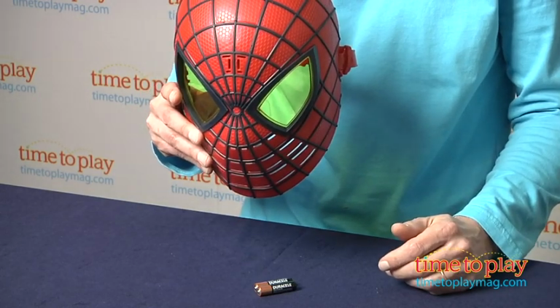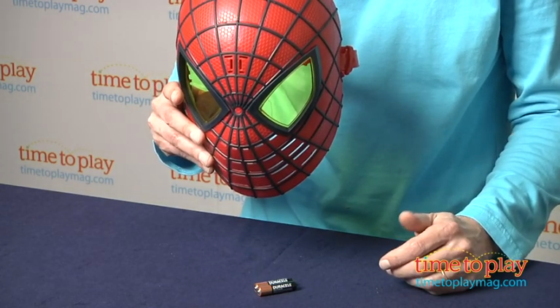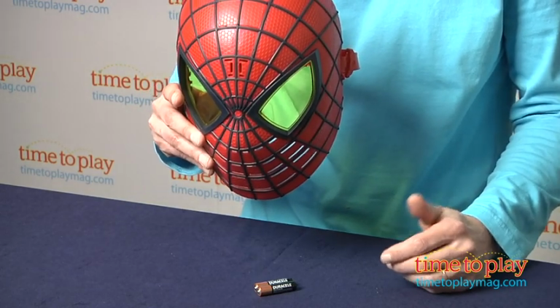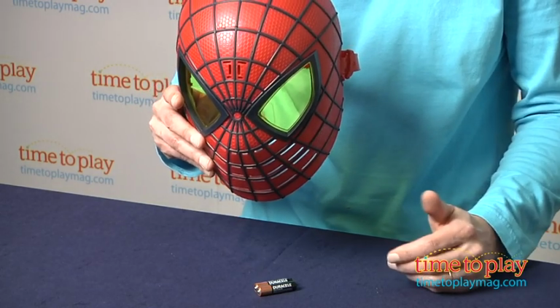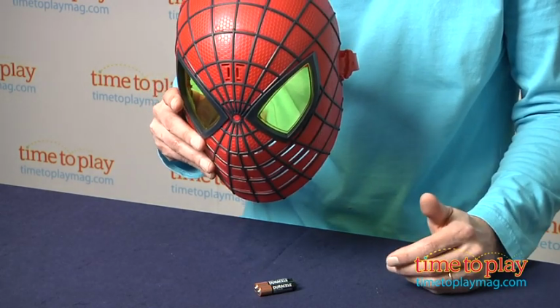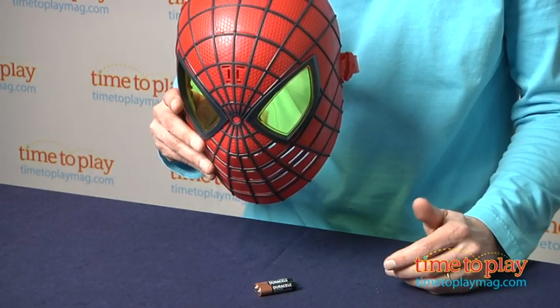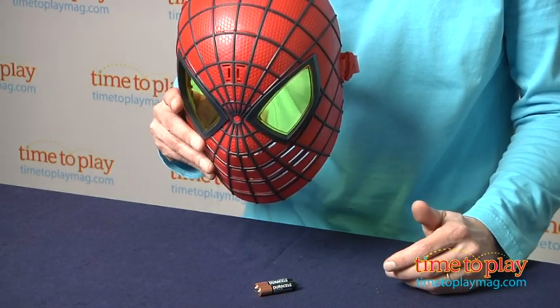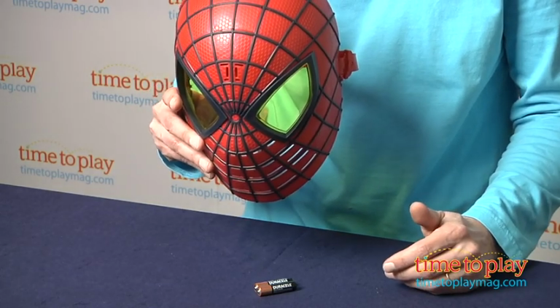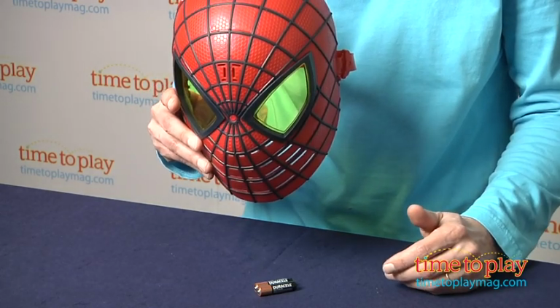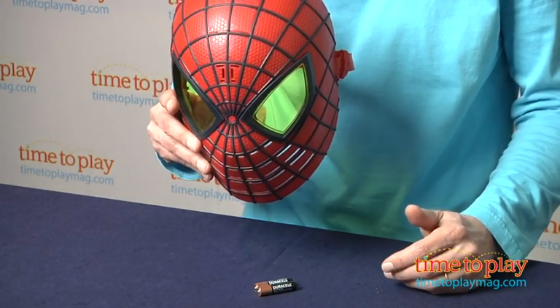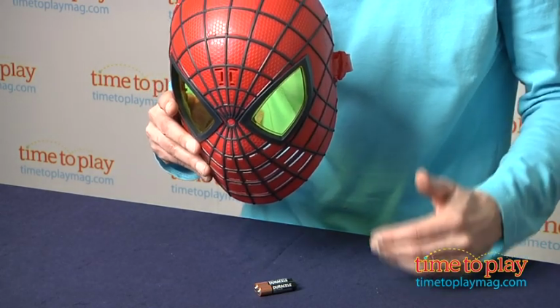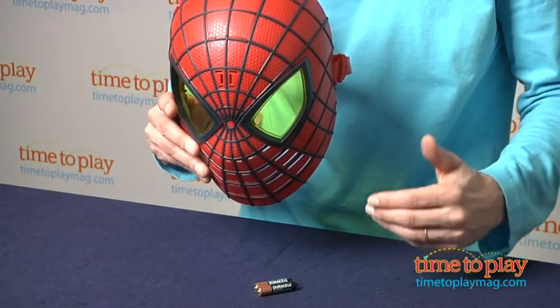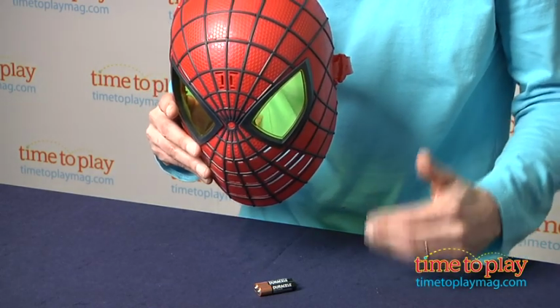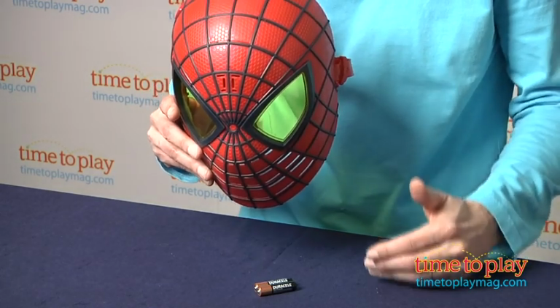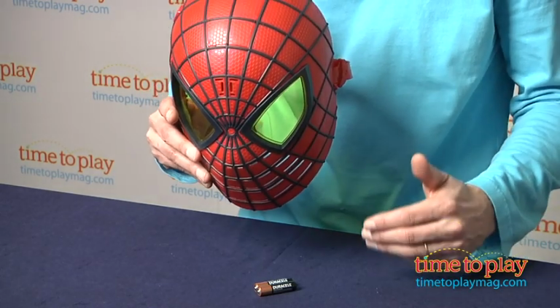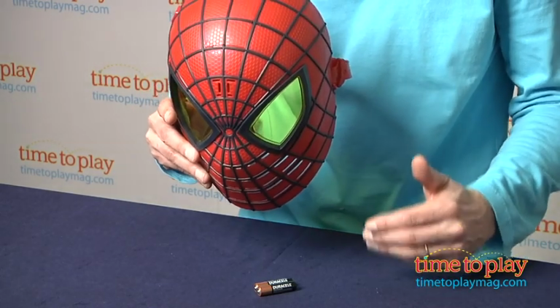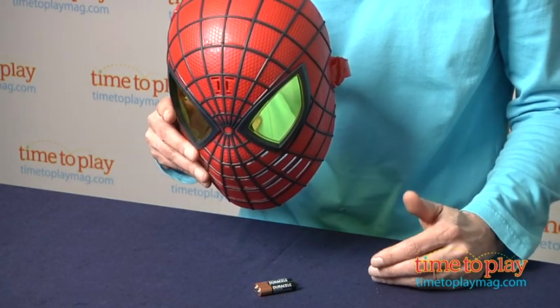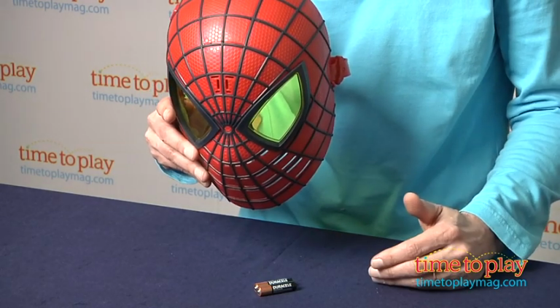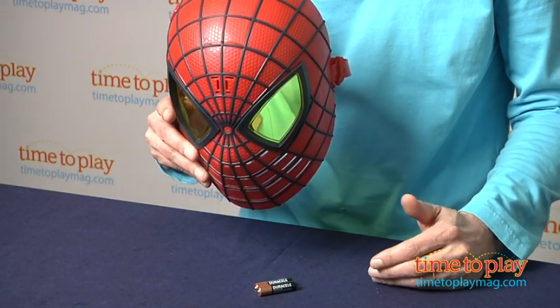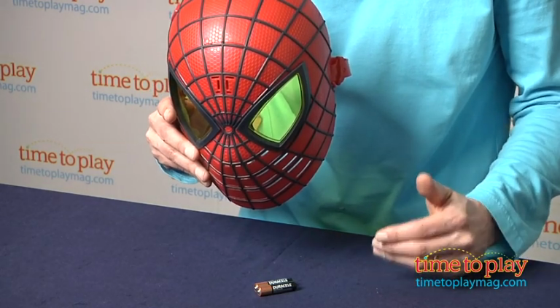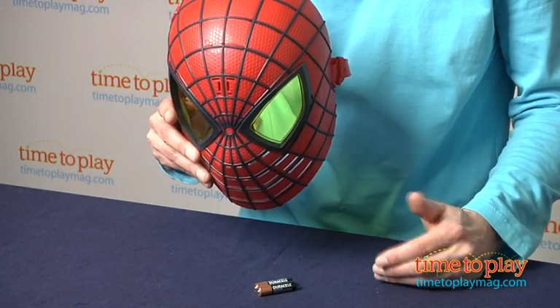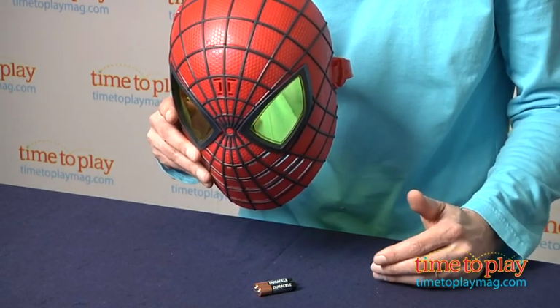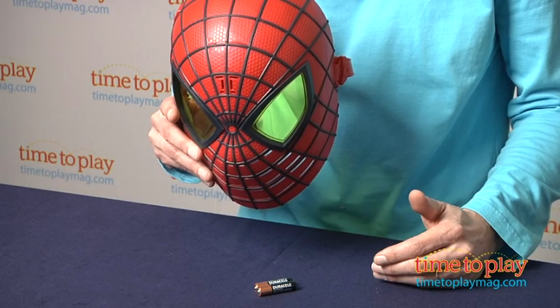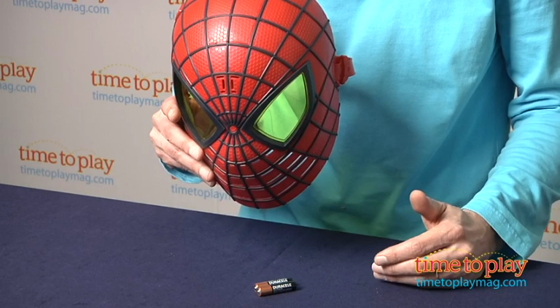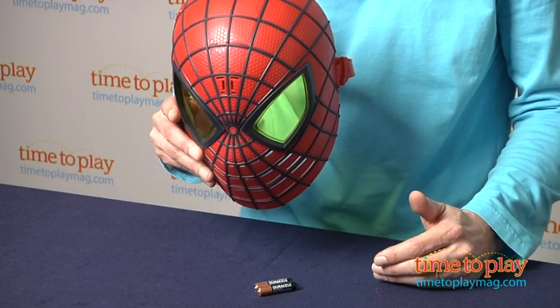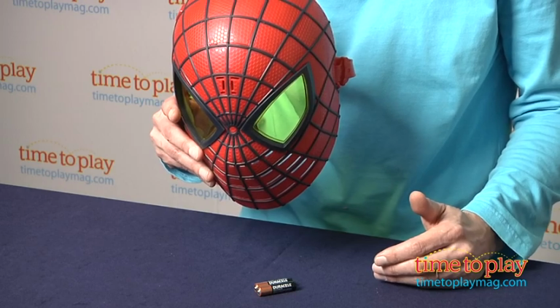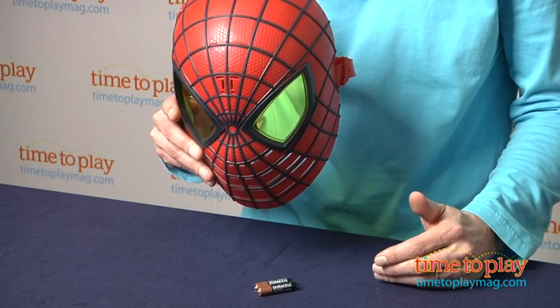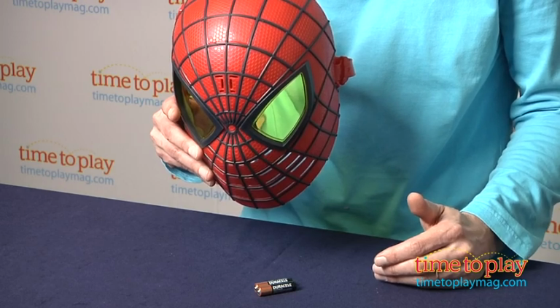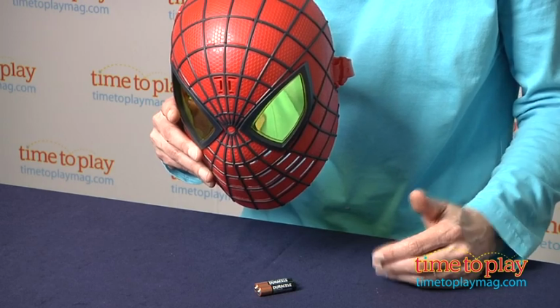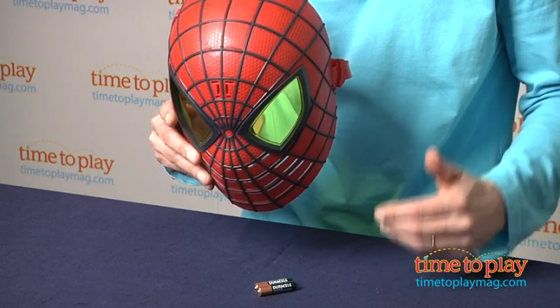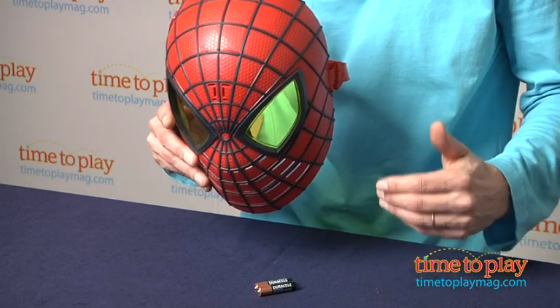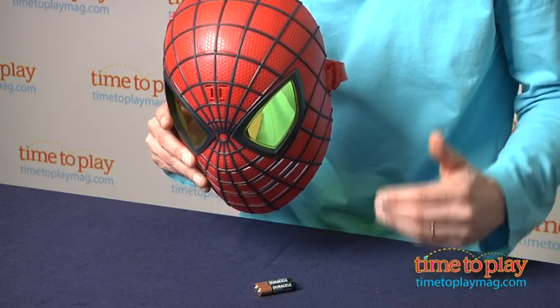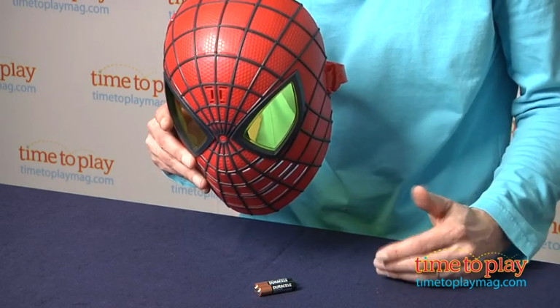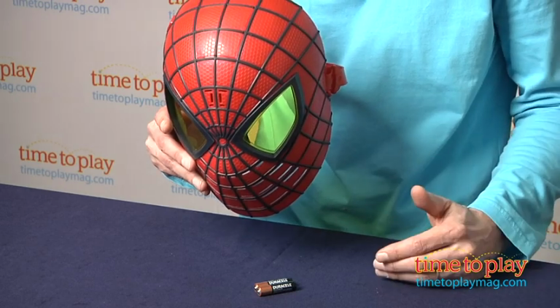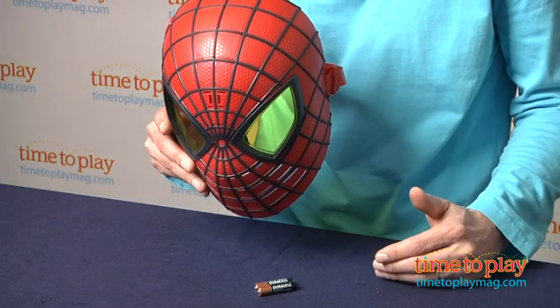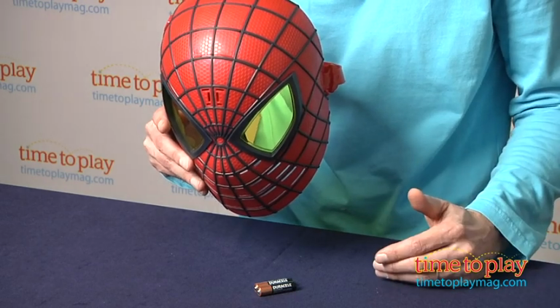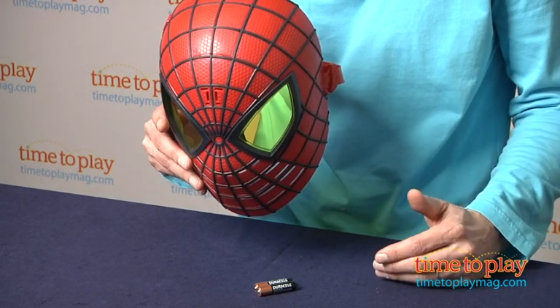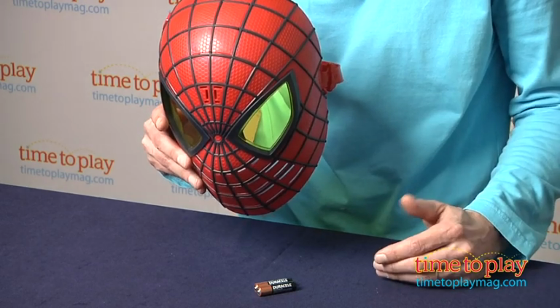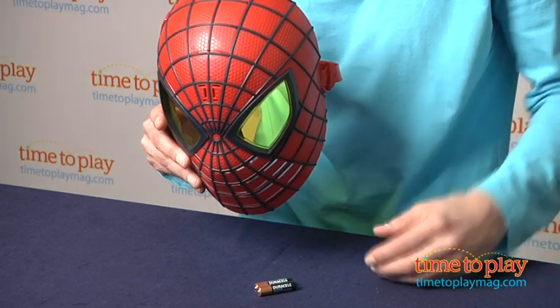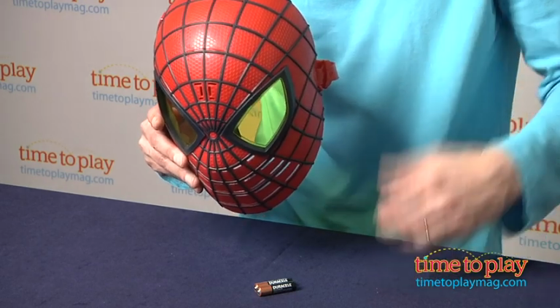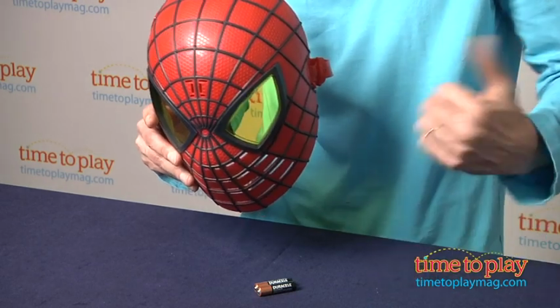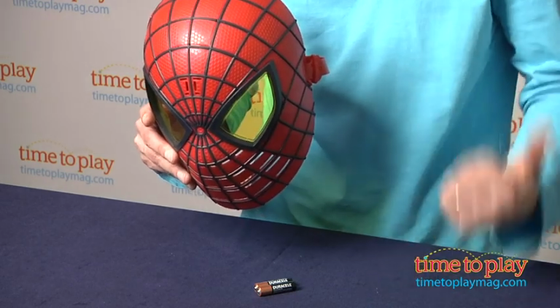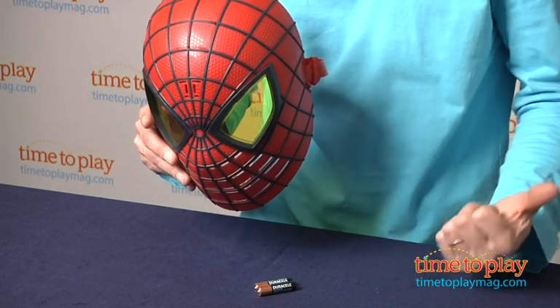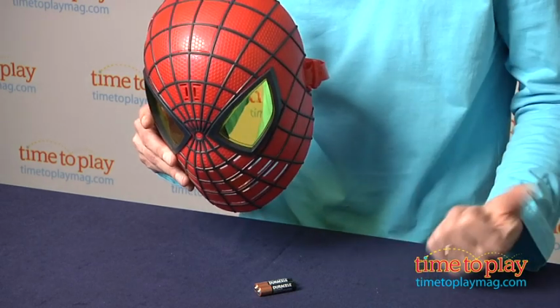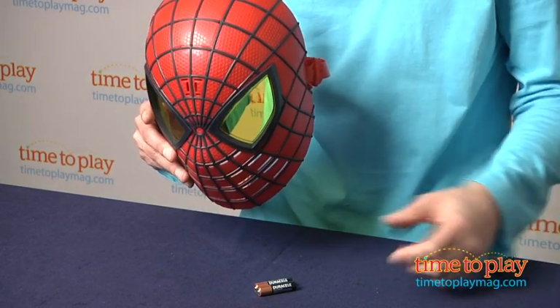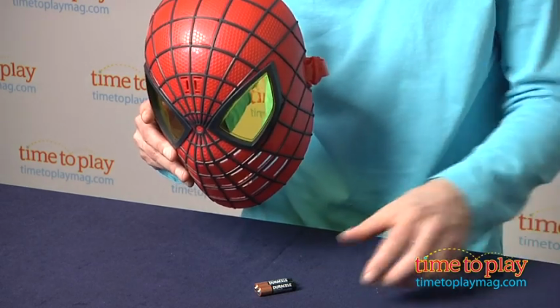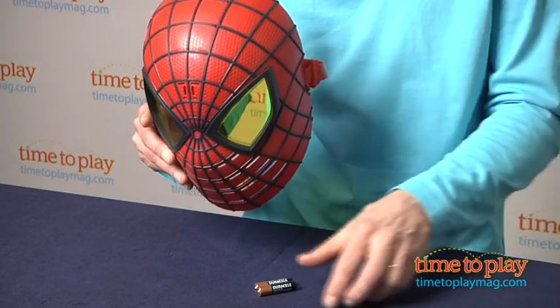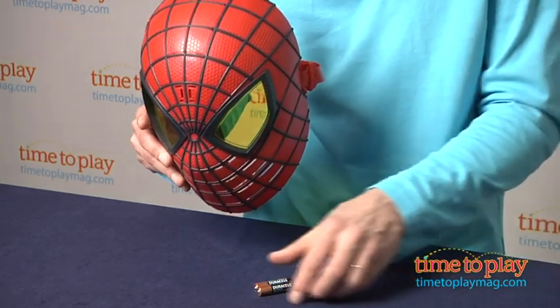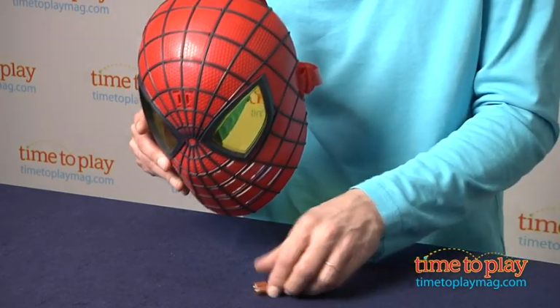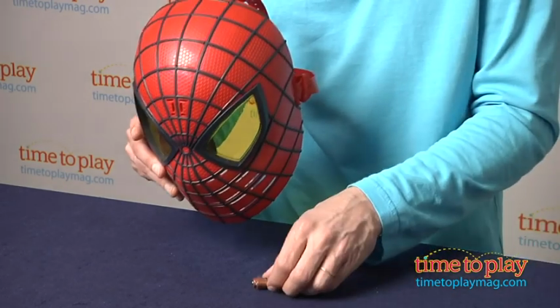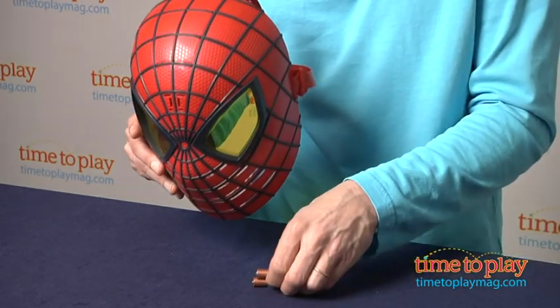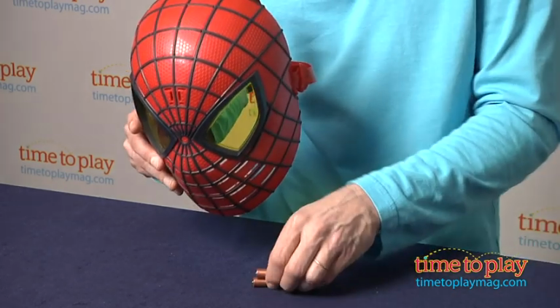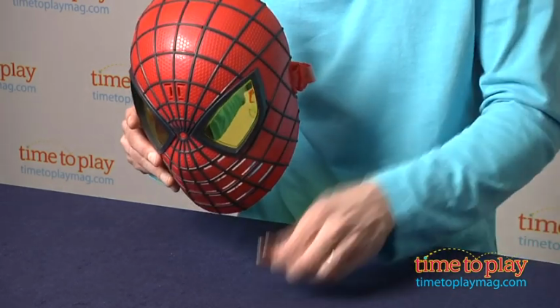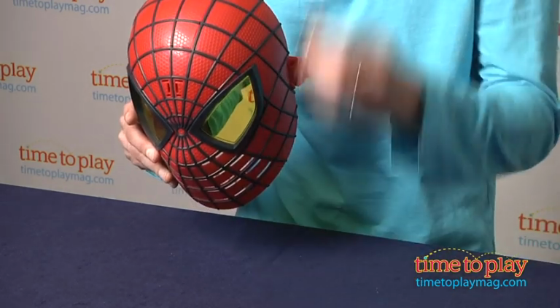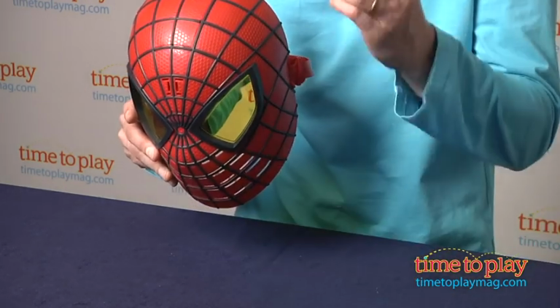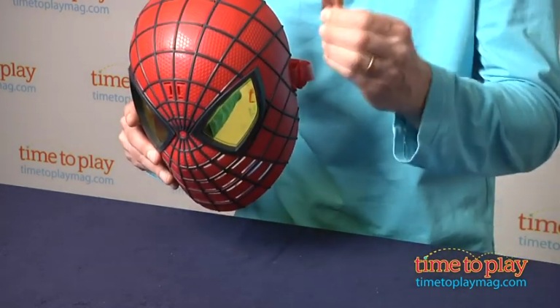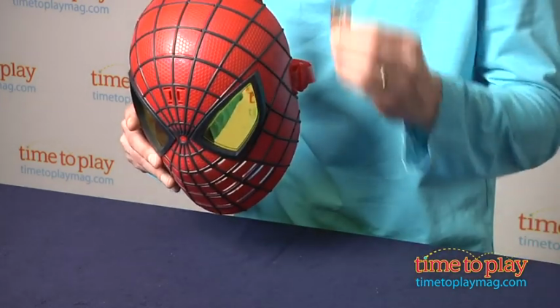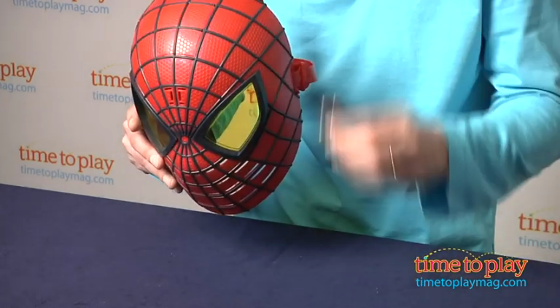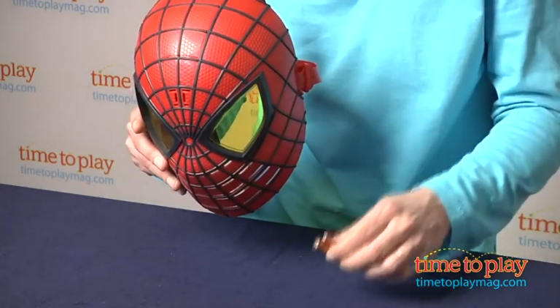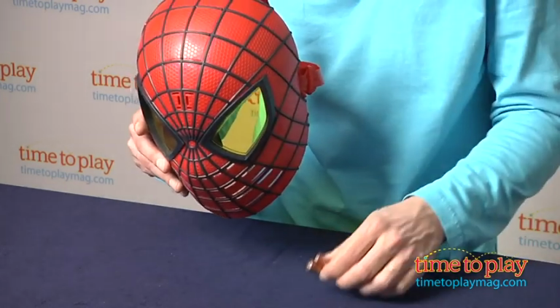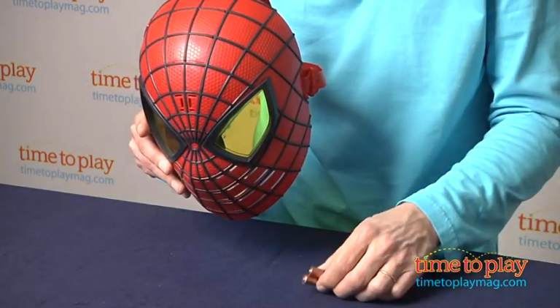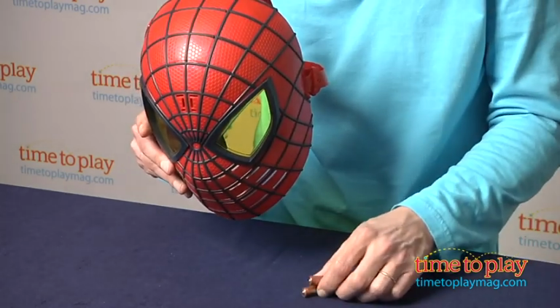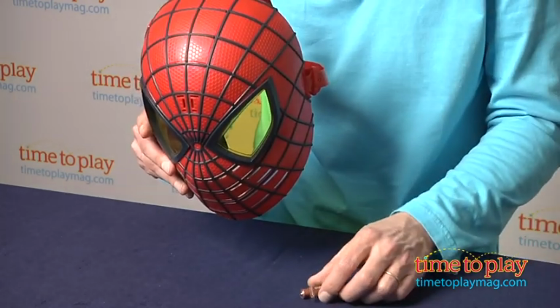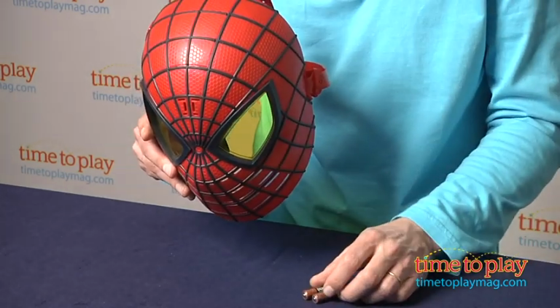First thing you need to do — it does come with two AAA batteries. They are demo batteries. Take them out and replace them with two new batteries.